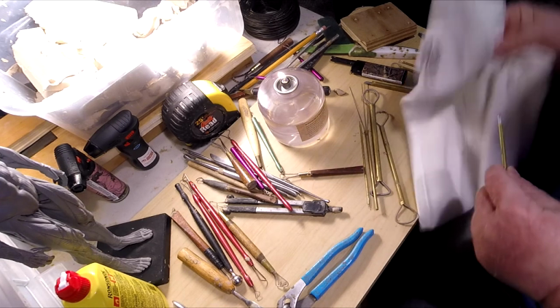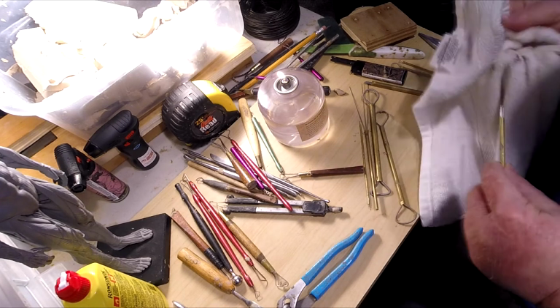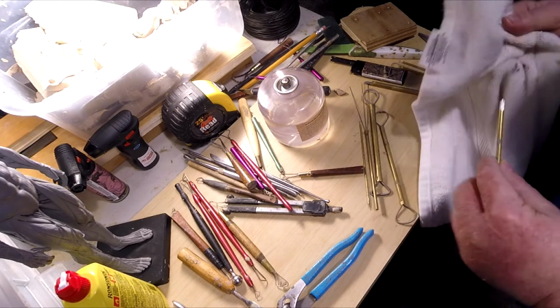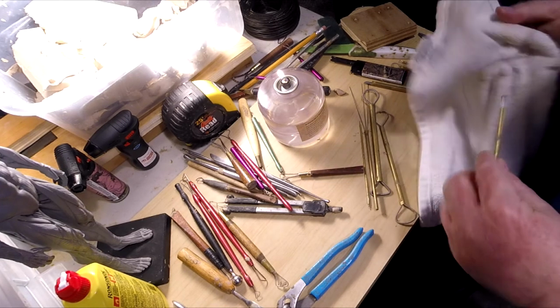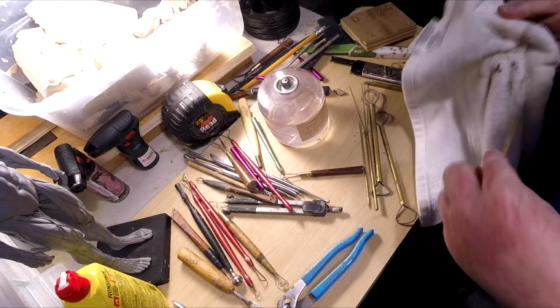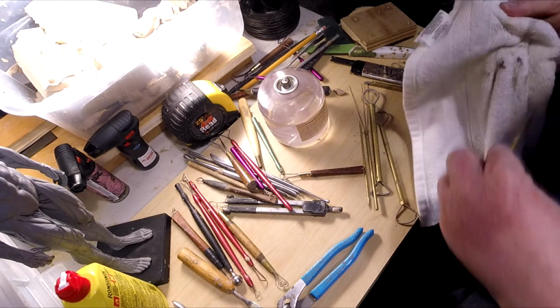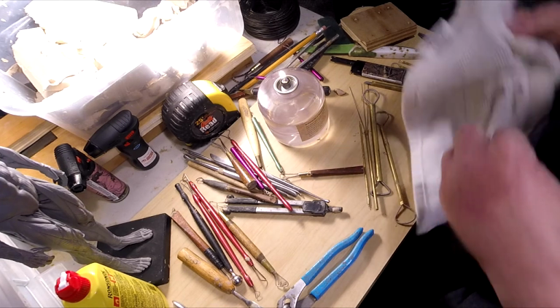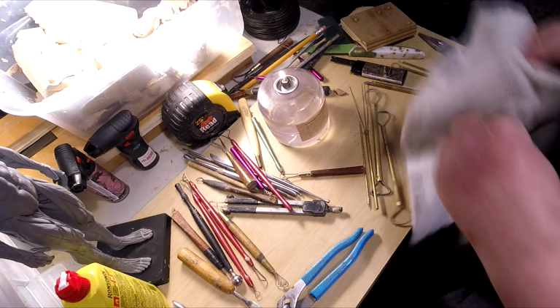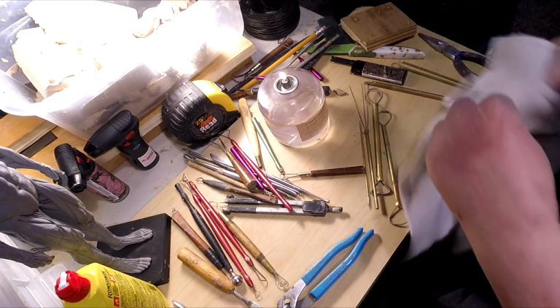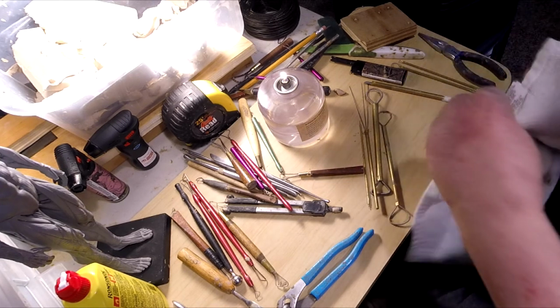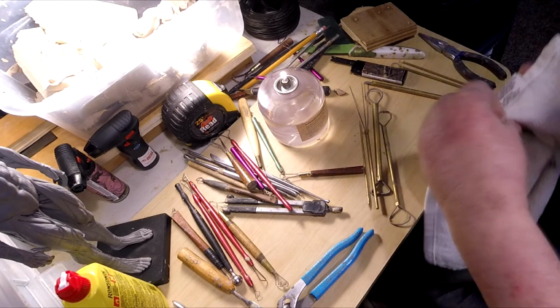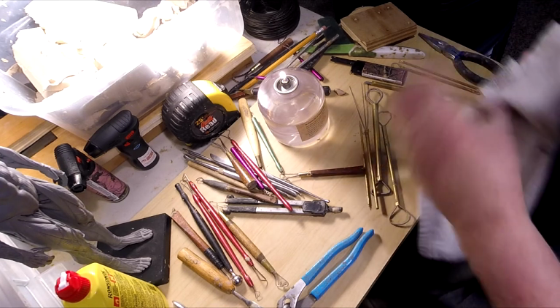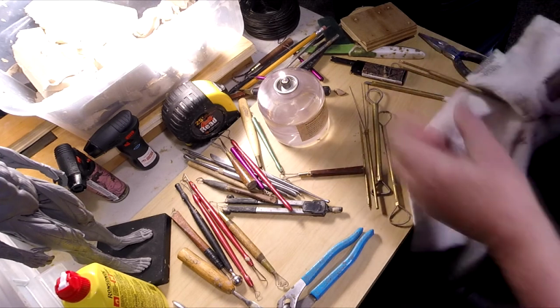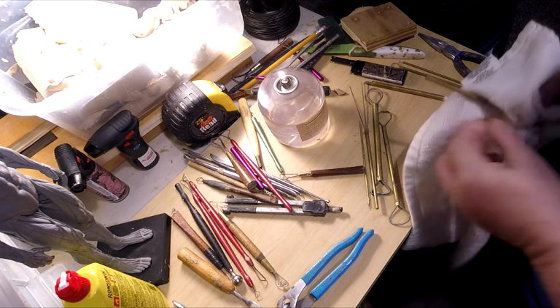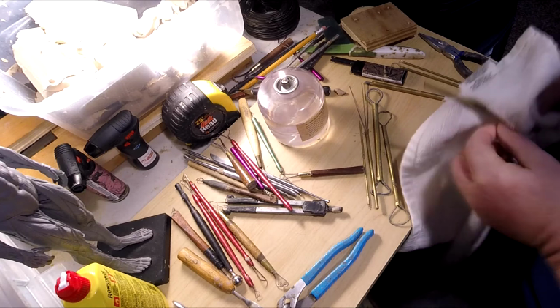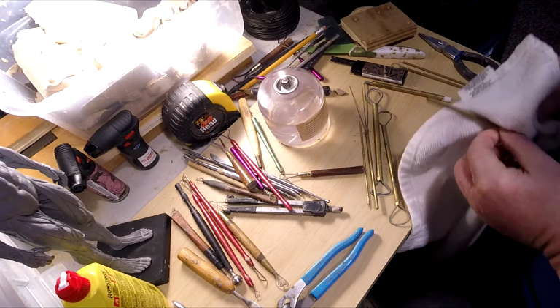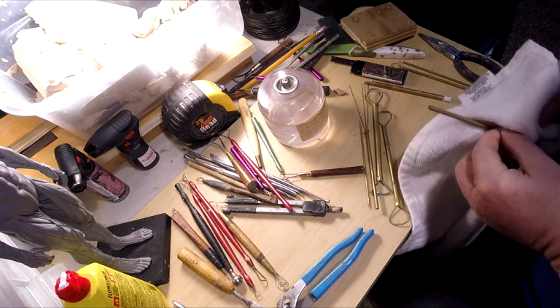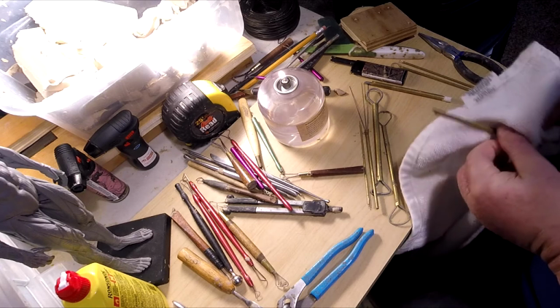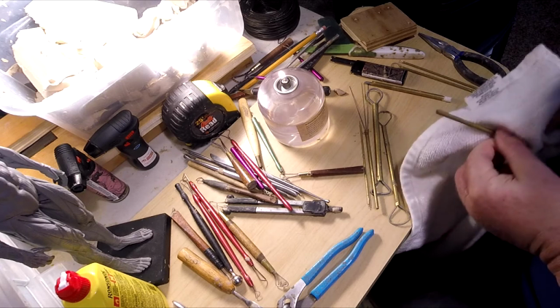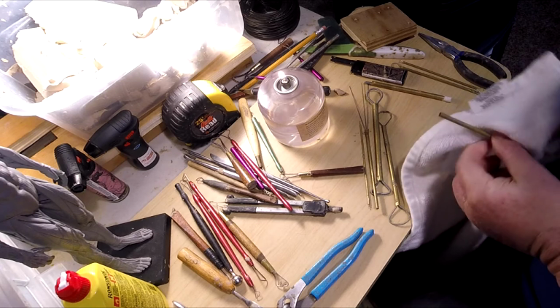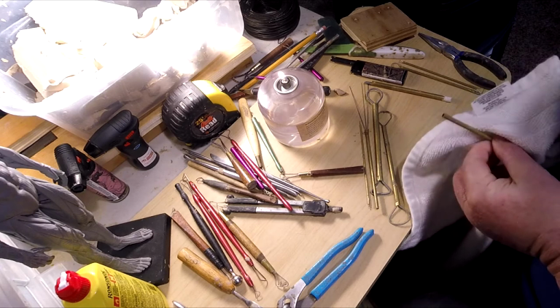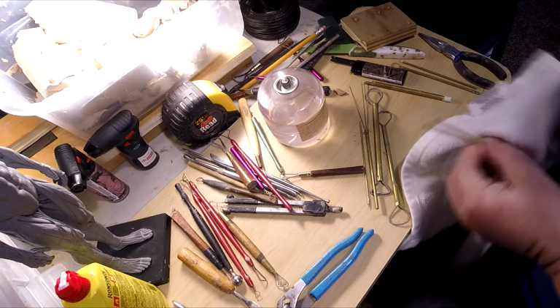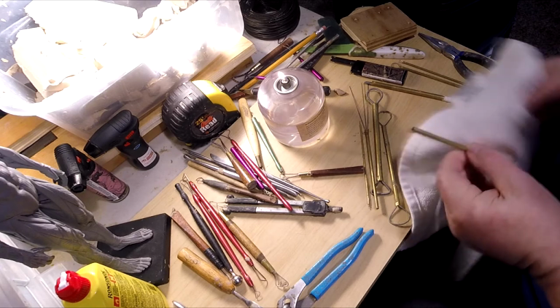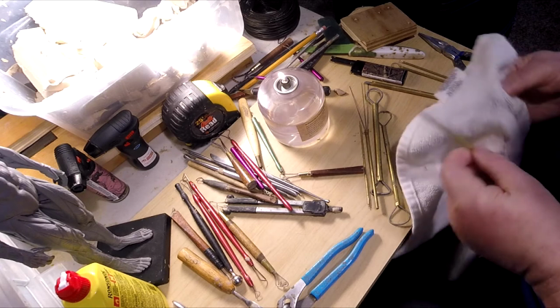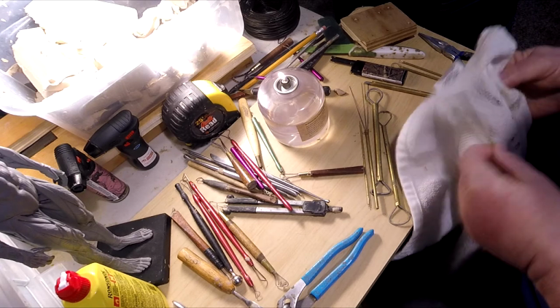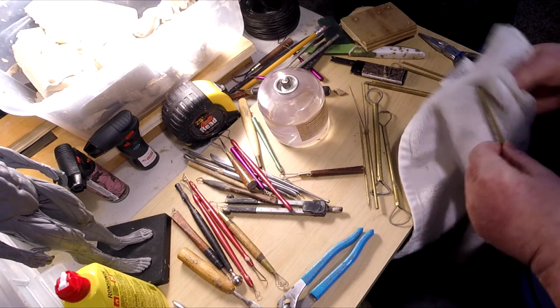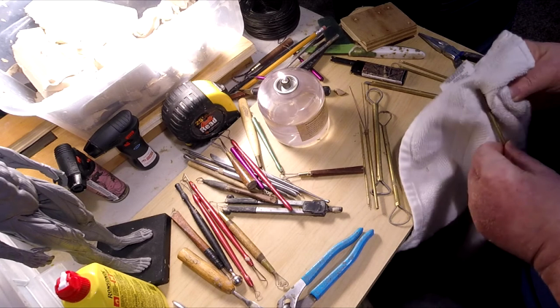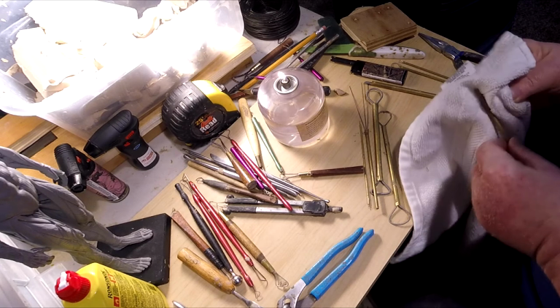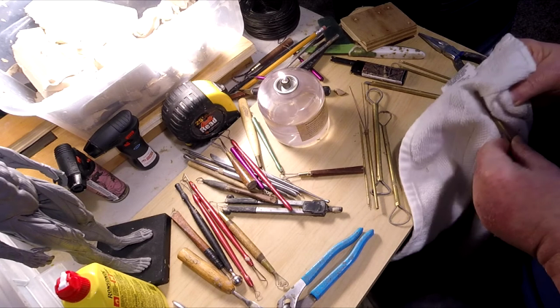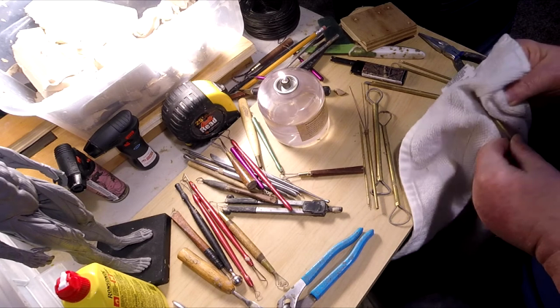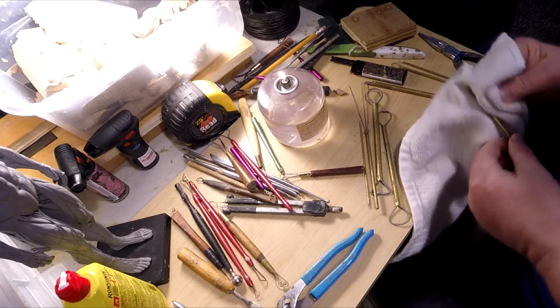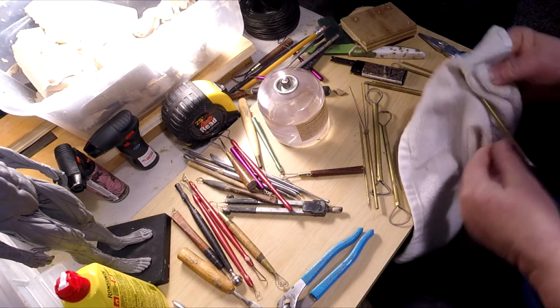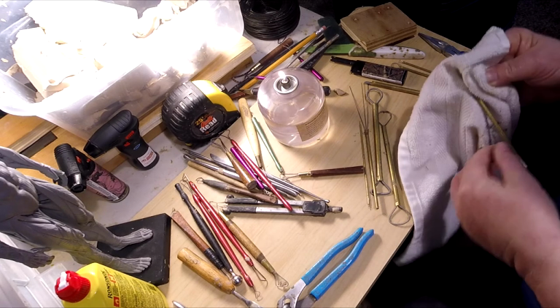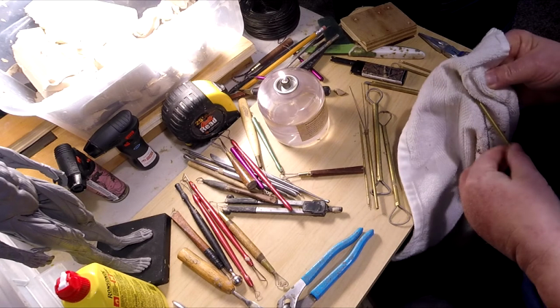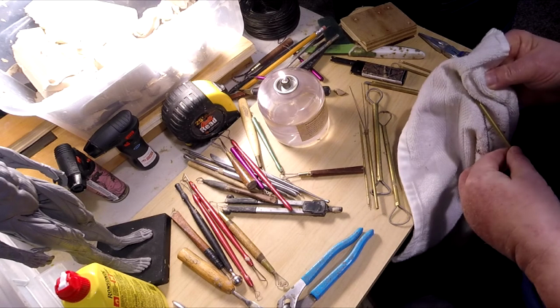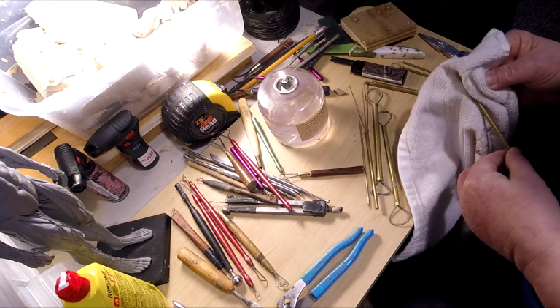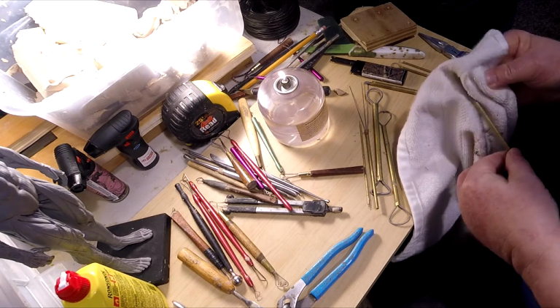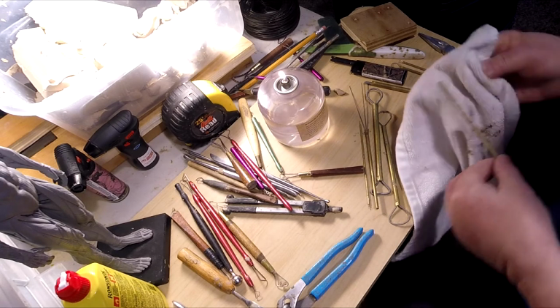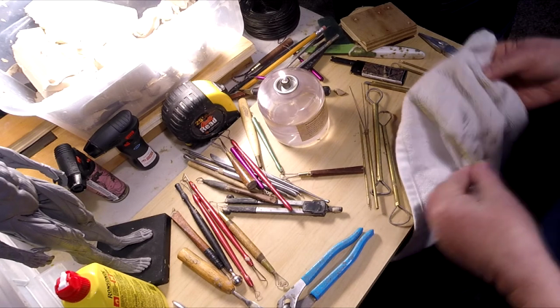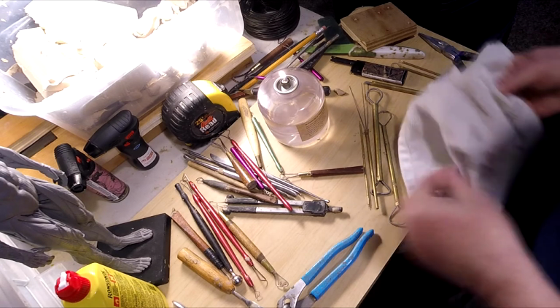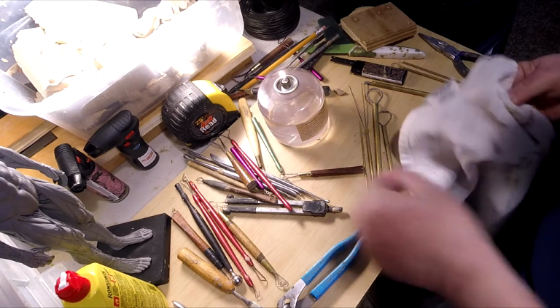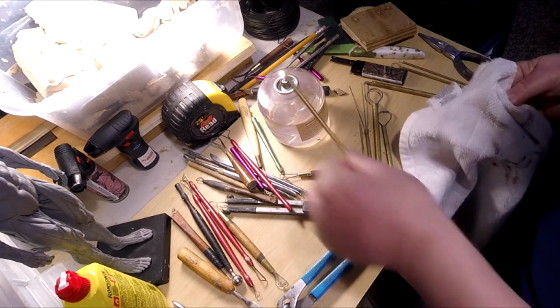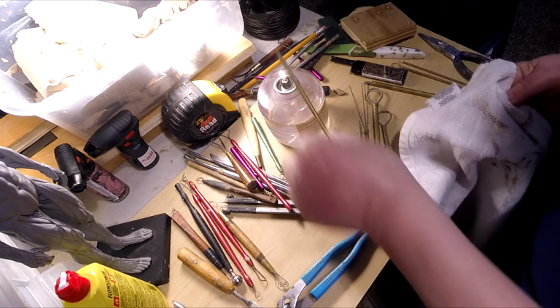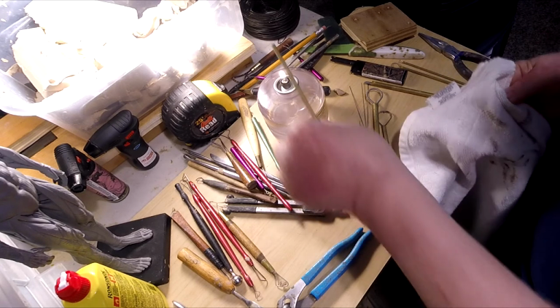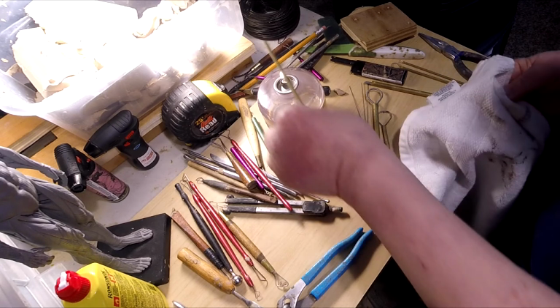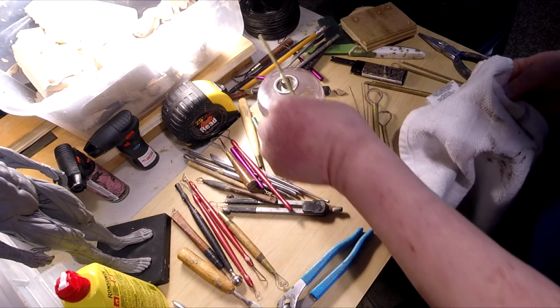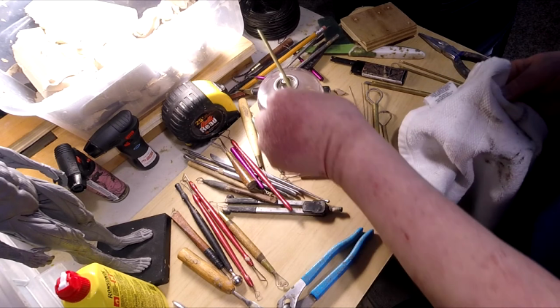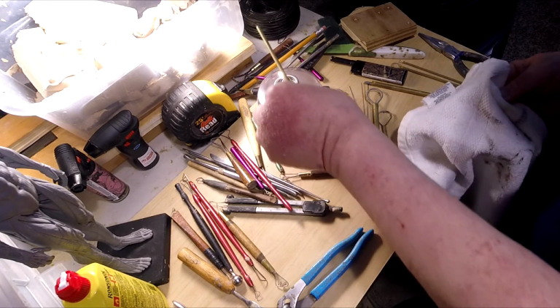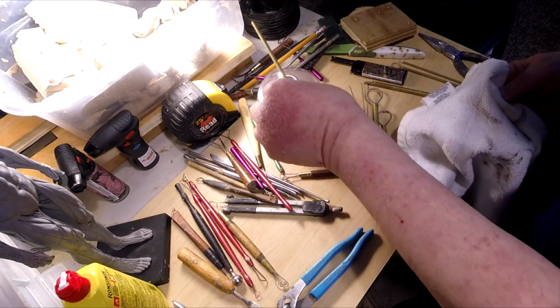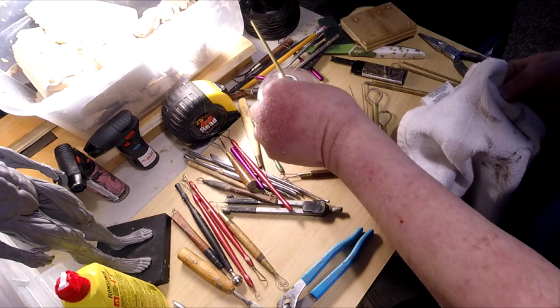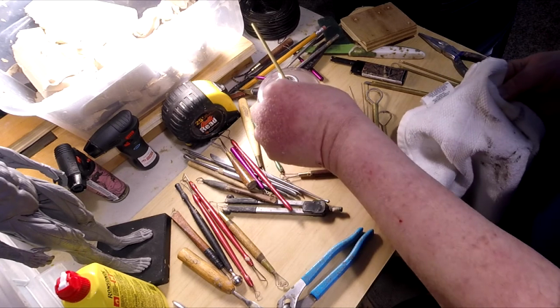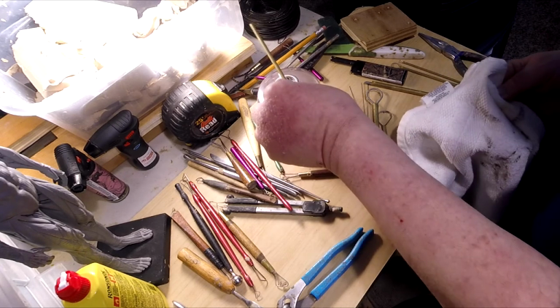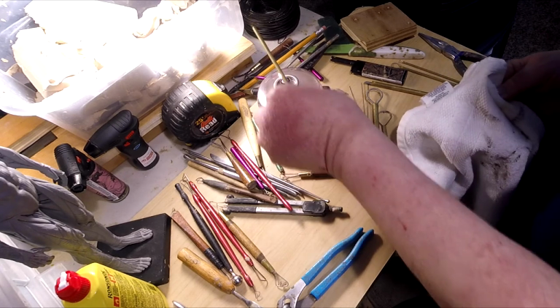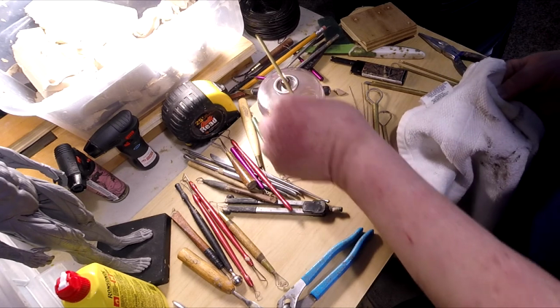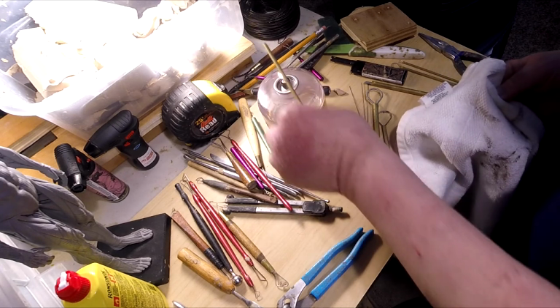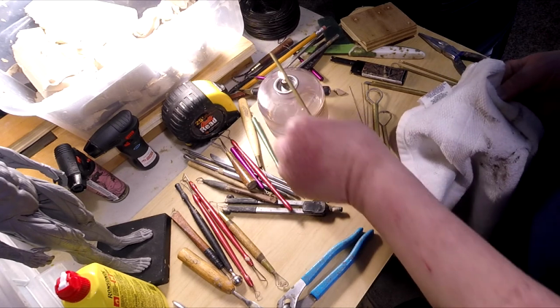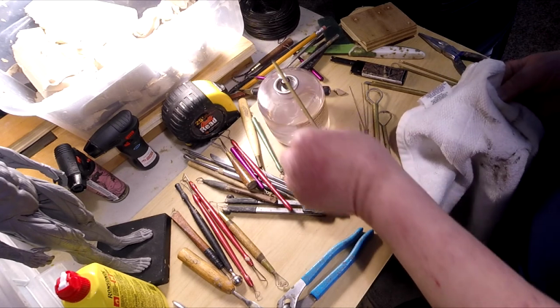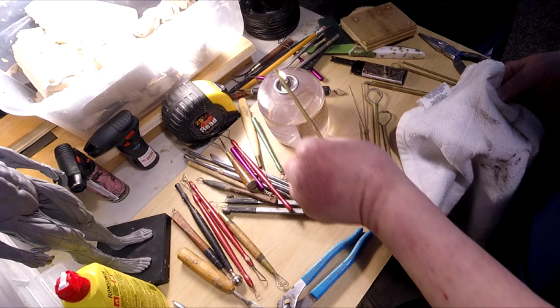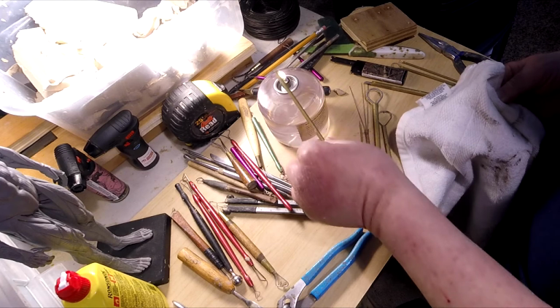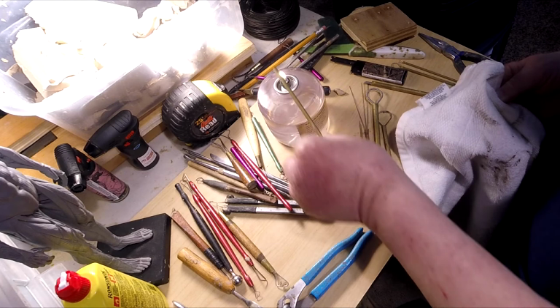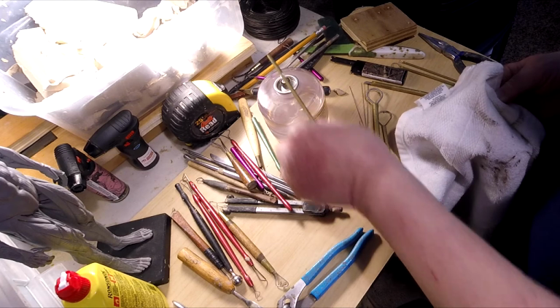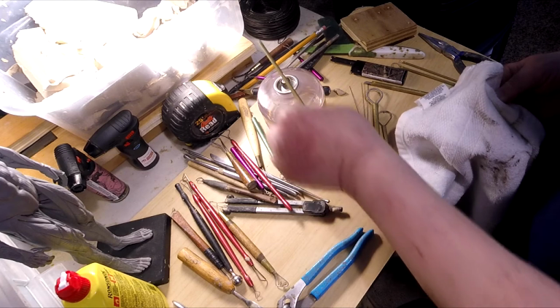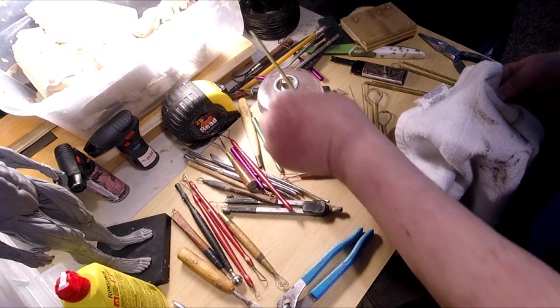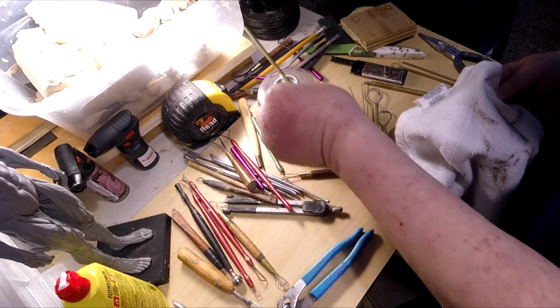I forgot I even had these tools. I knew I had them, I just didn't know where they were, and I just found them.